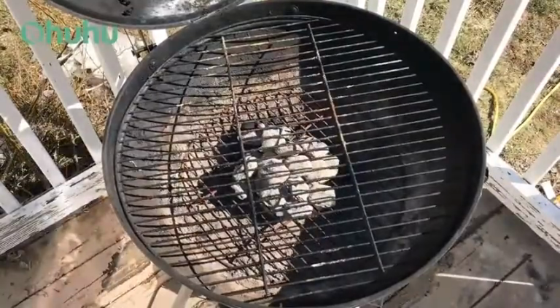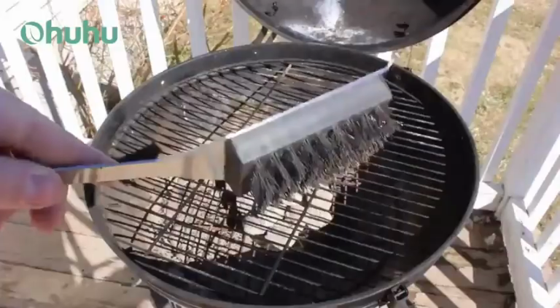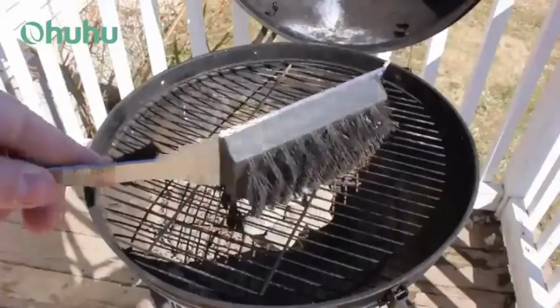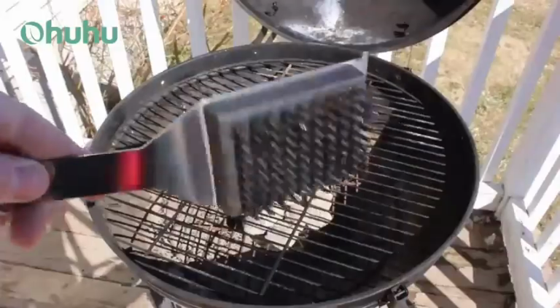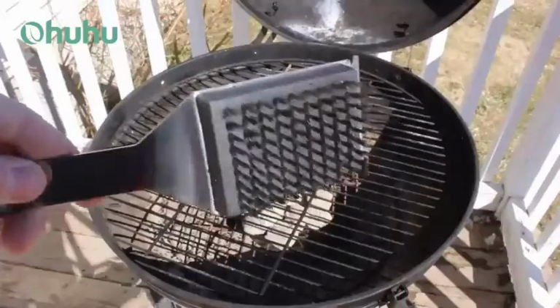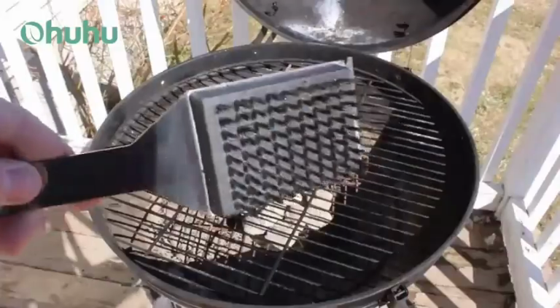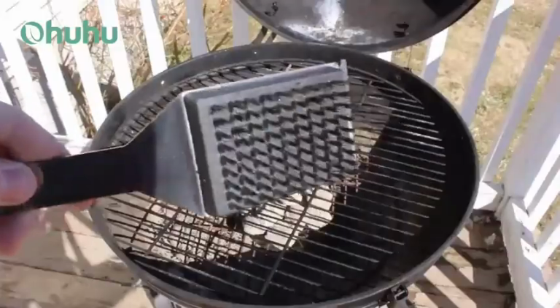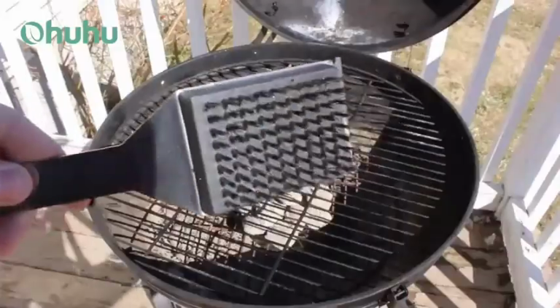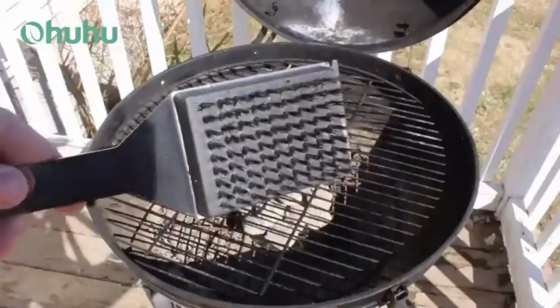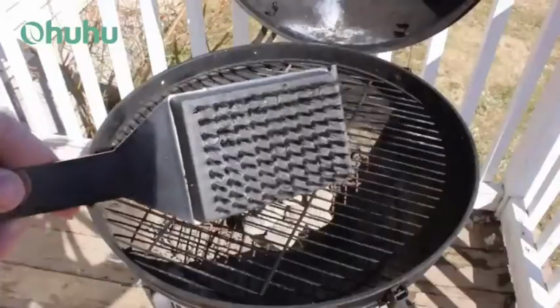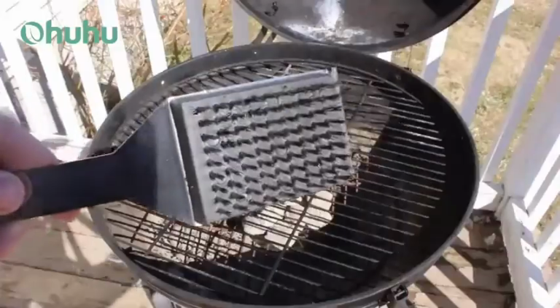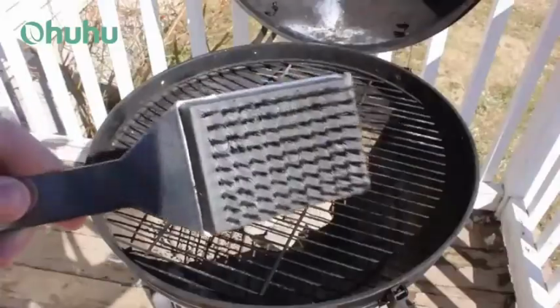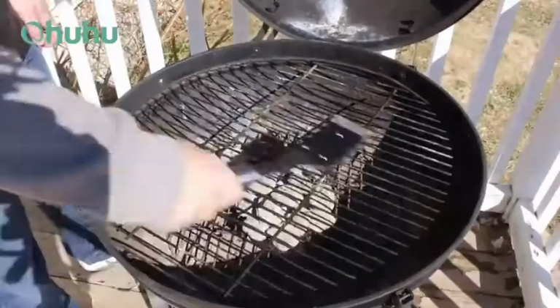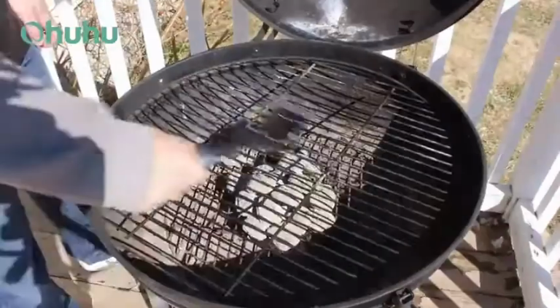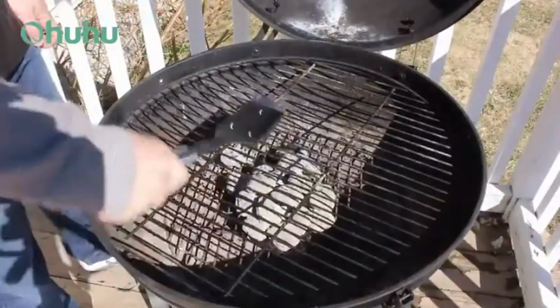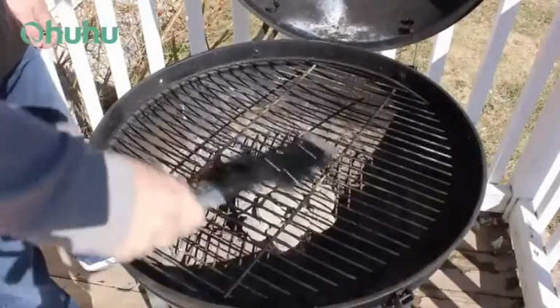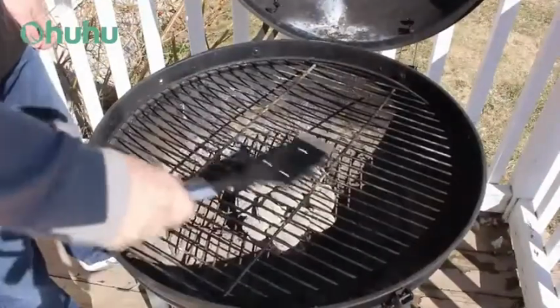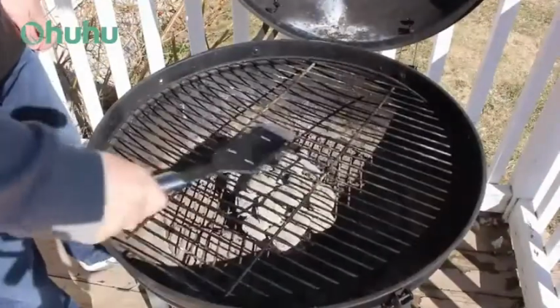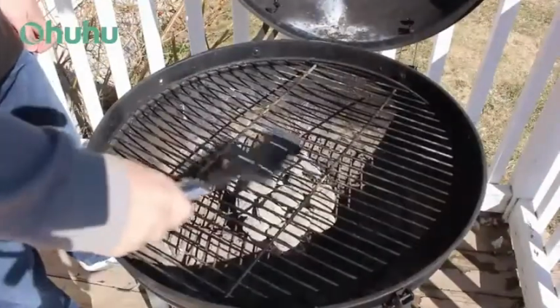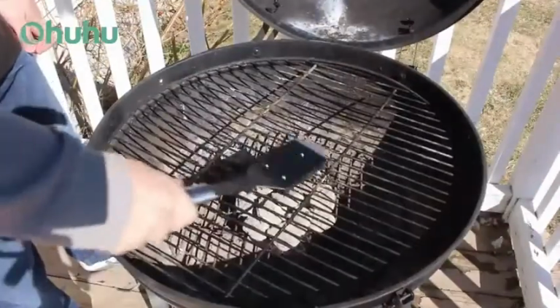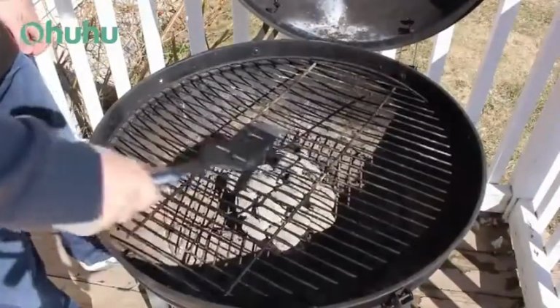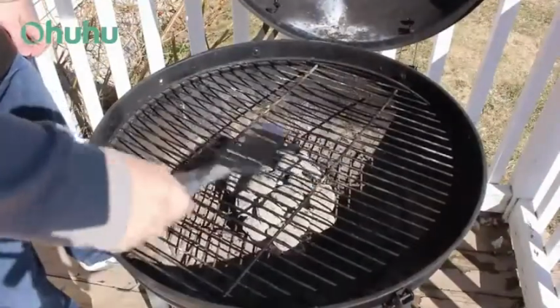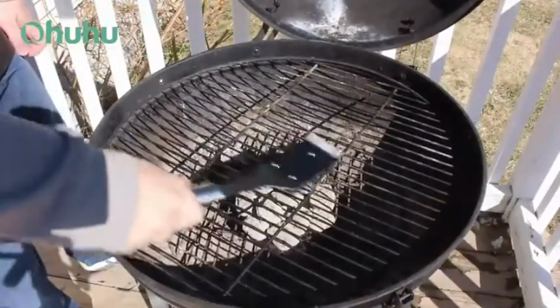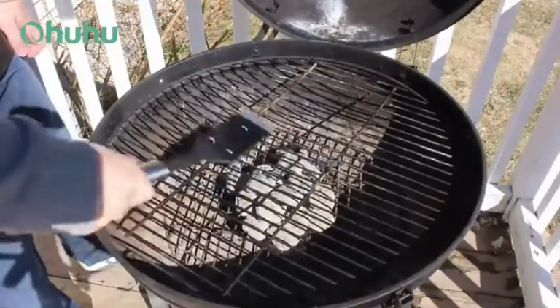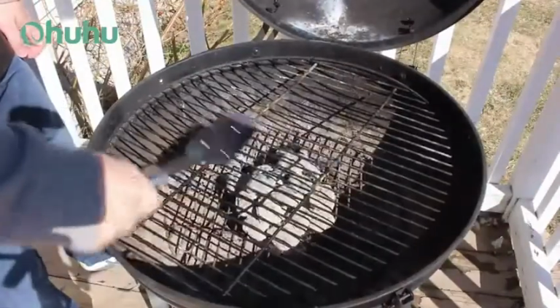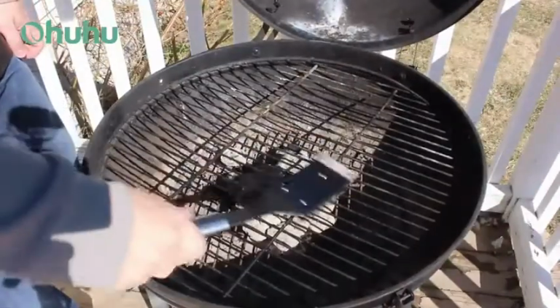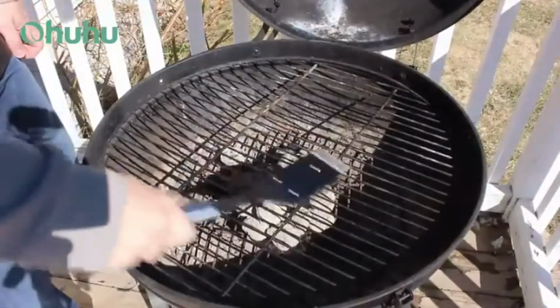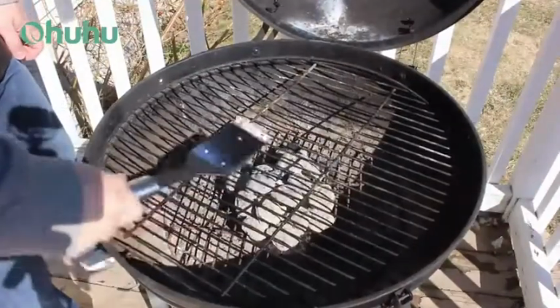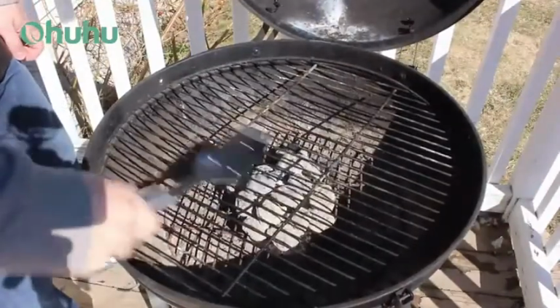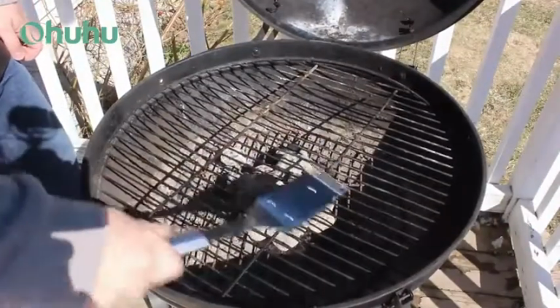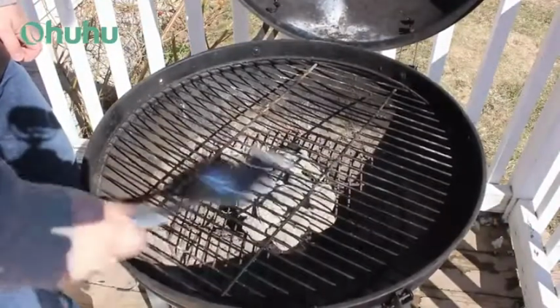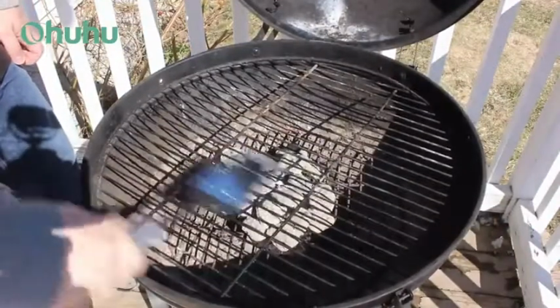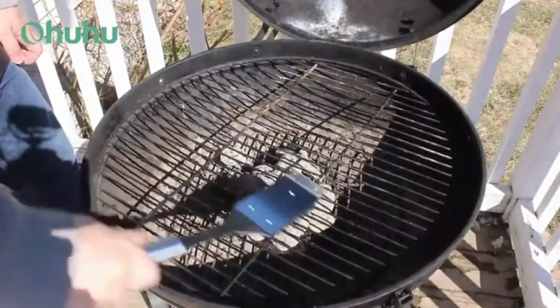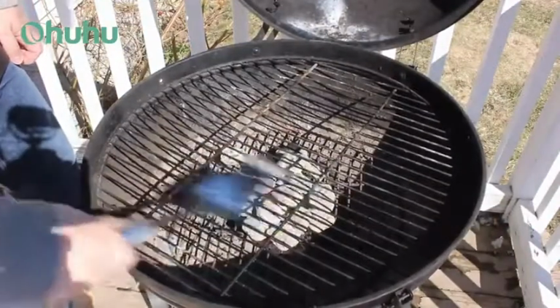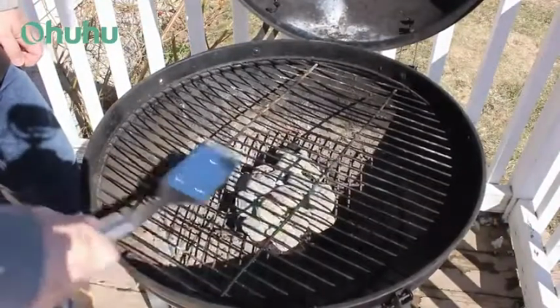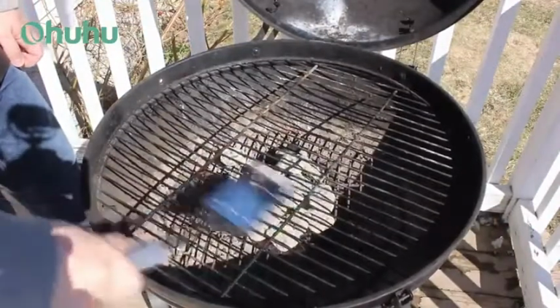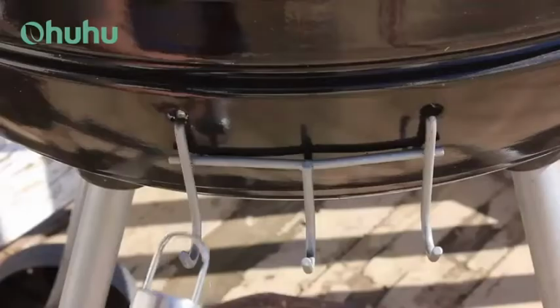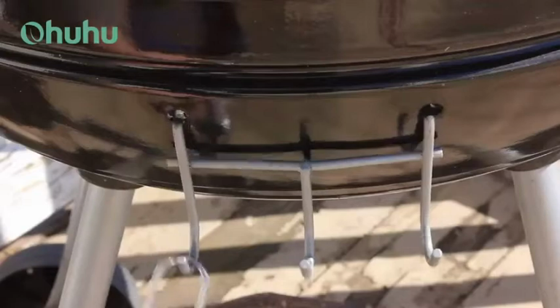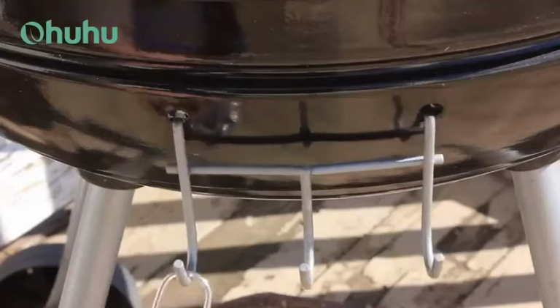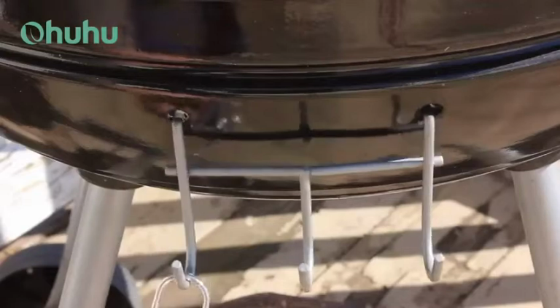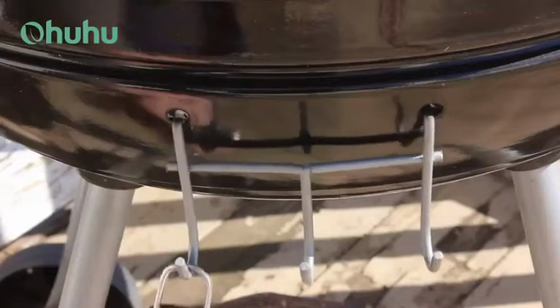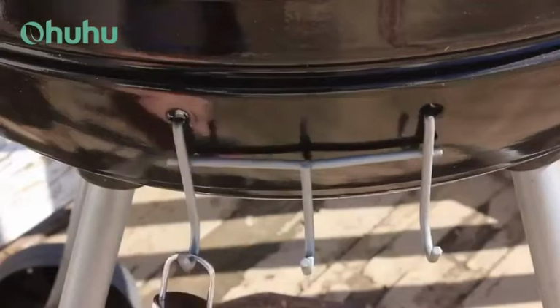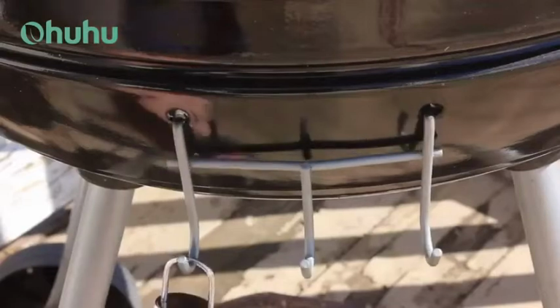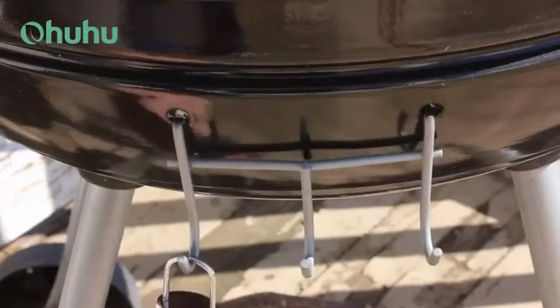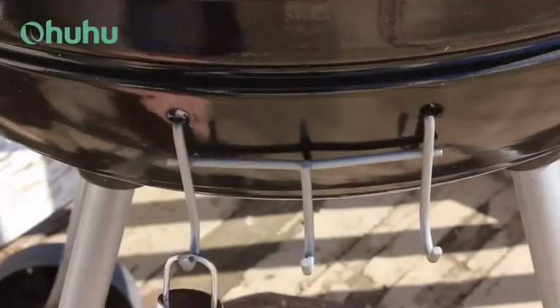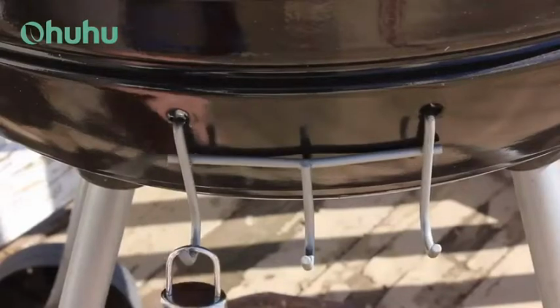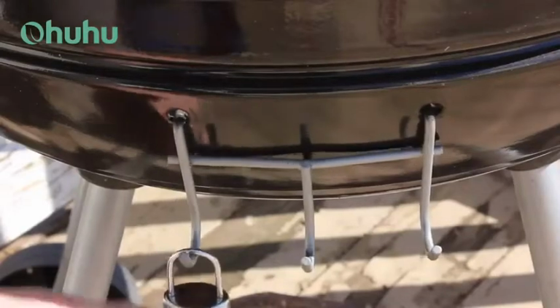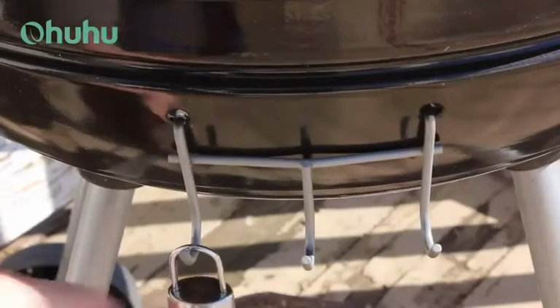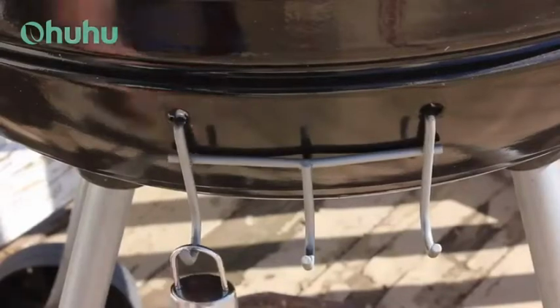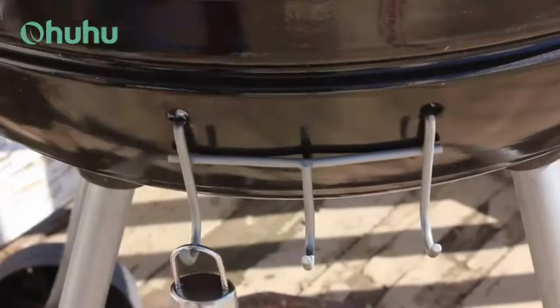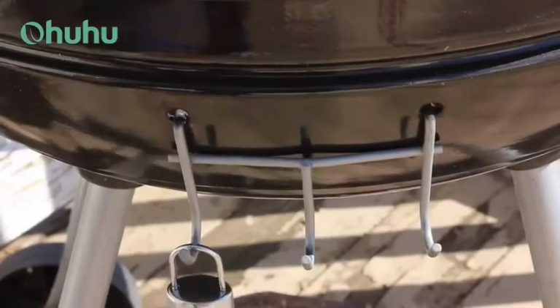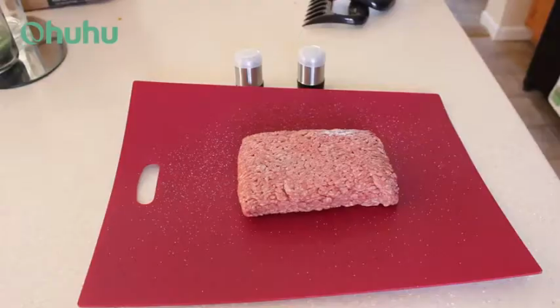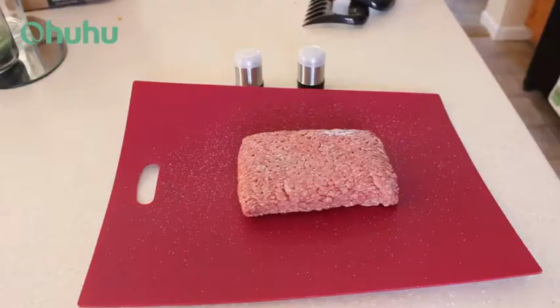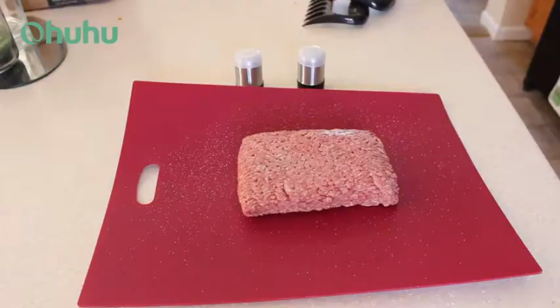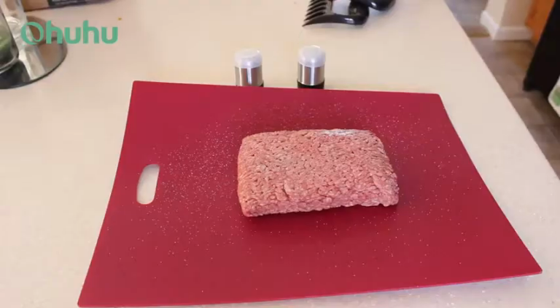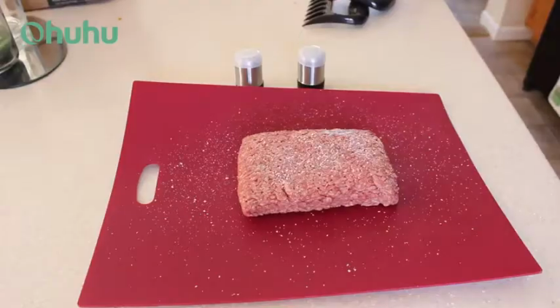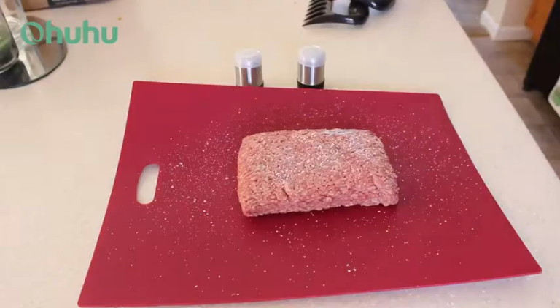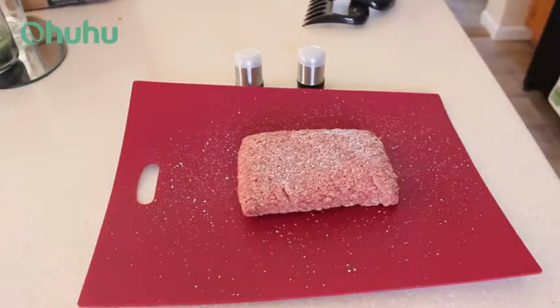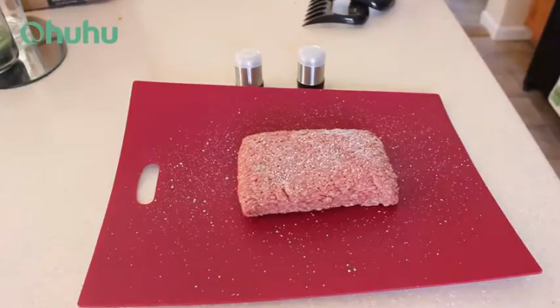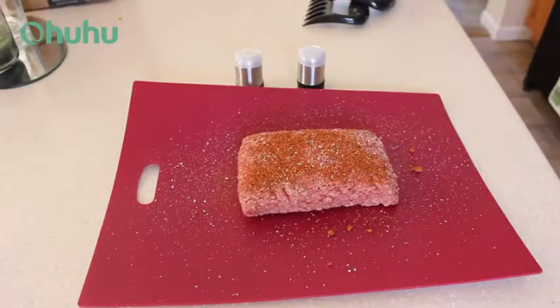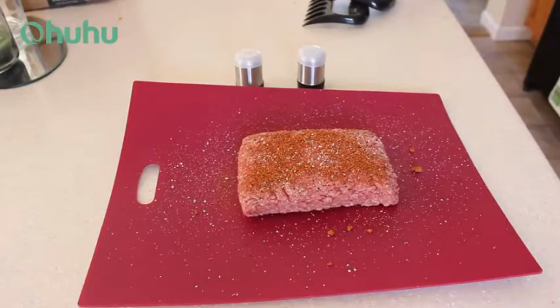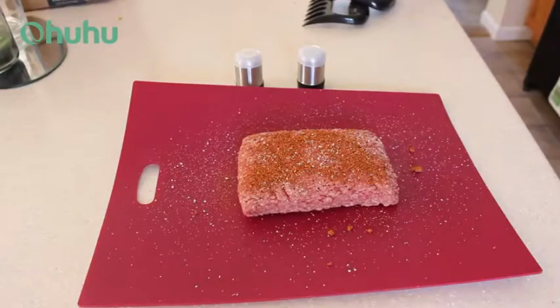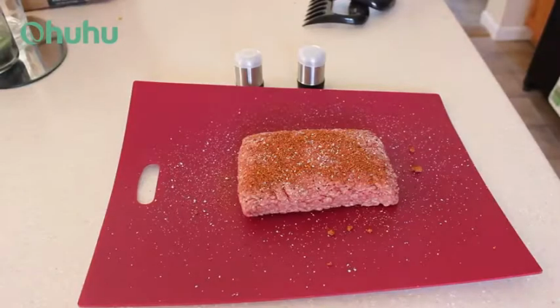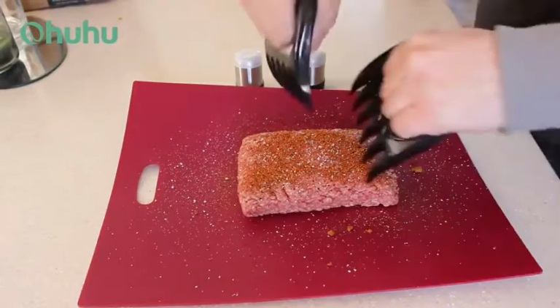Now that I'm ready, I'll give it a quick scrub down to remove last year's gunk, which it did actually fairly easily. Then head inside to prep the food.